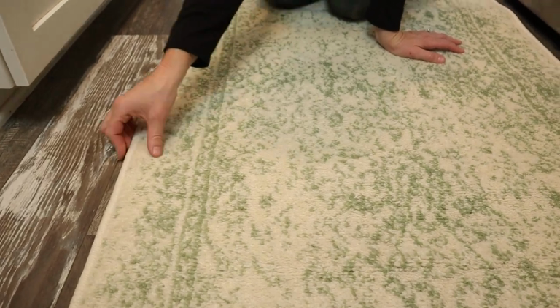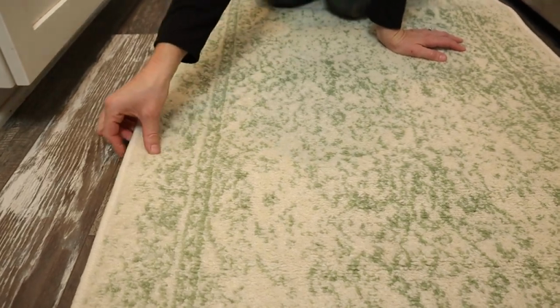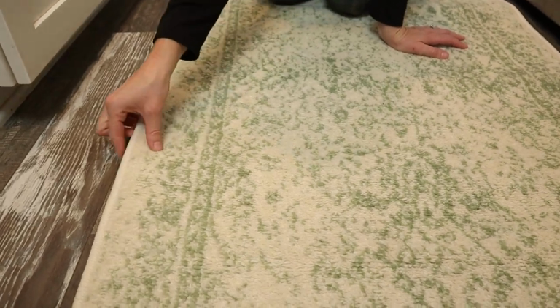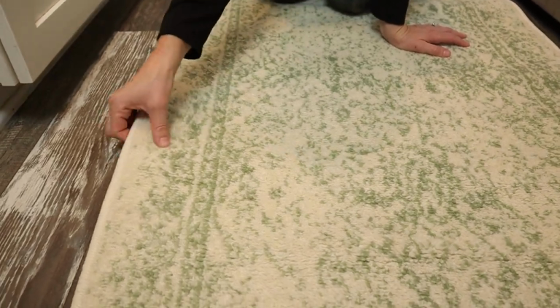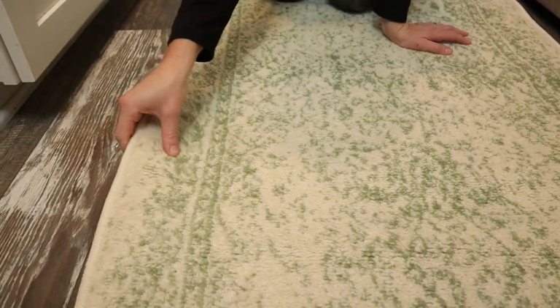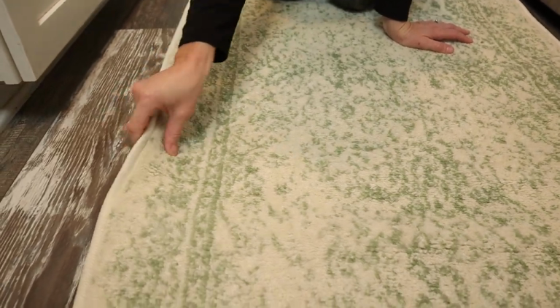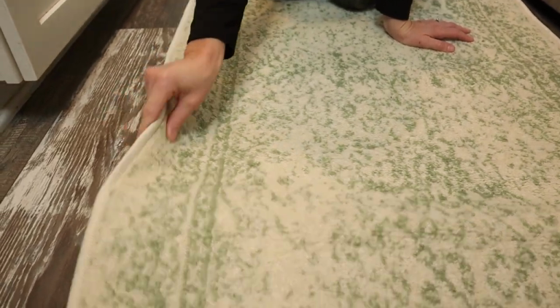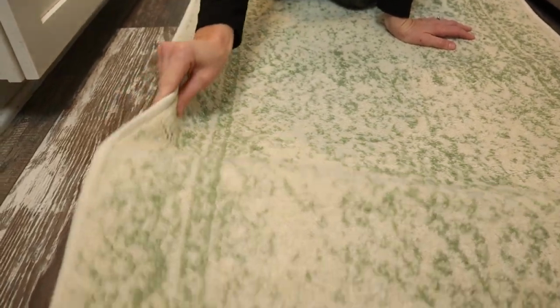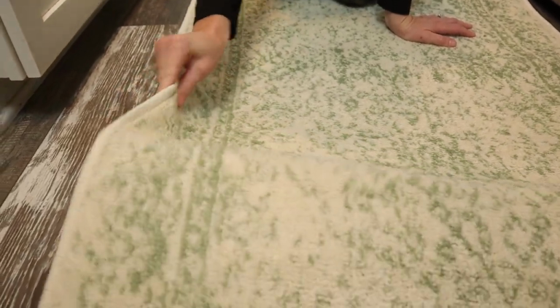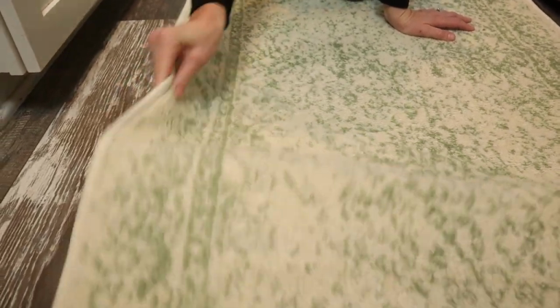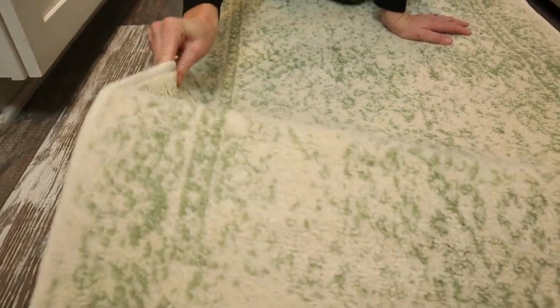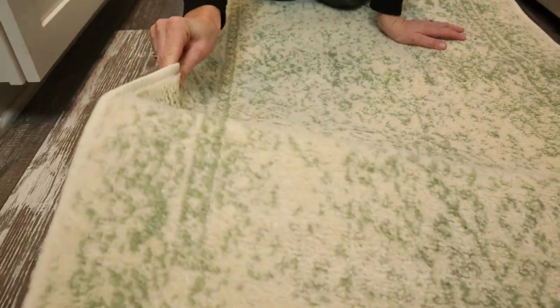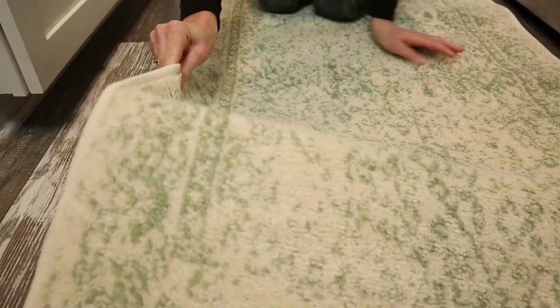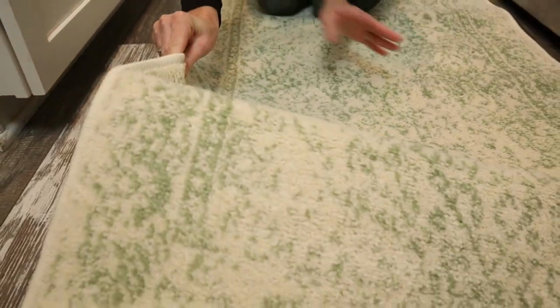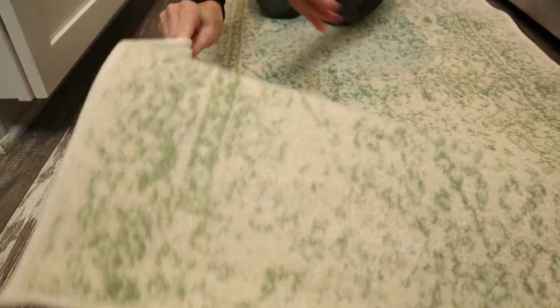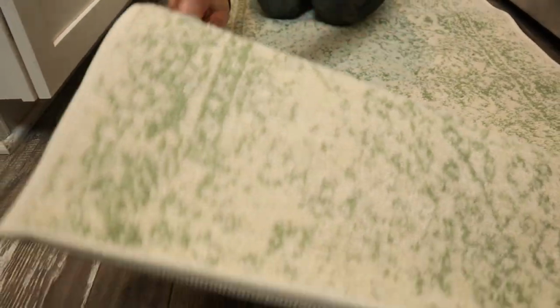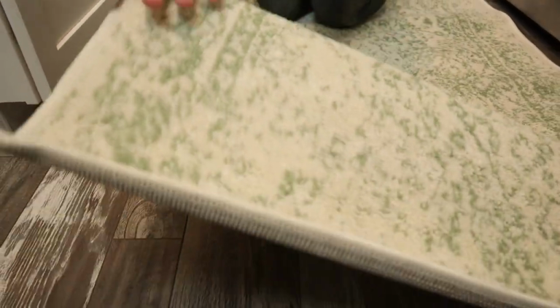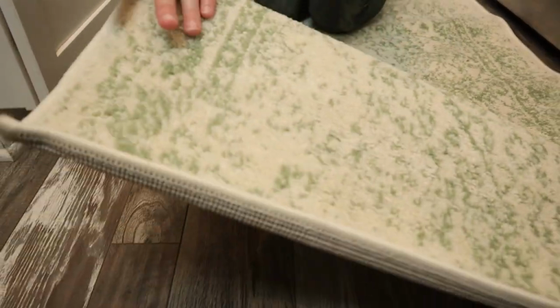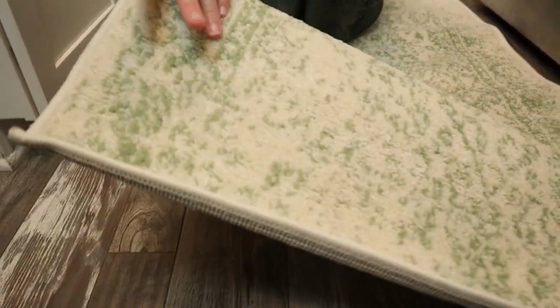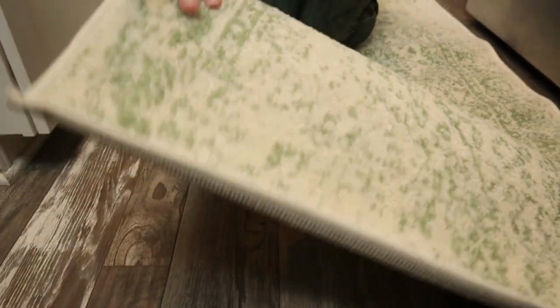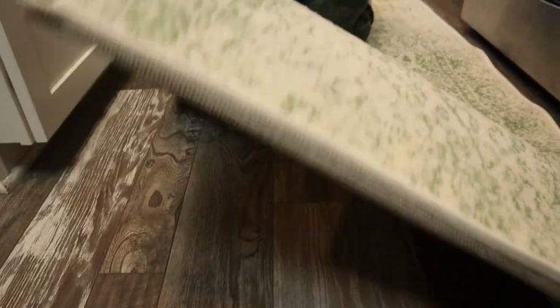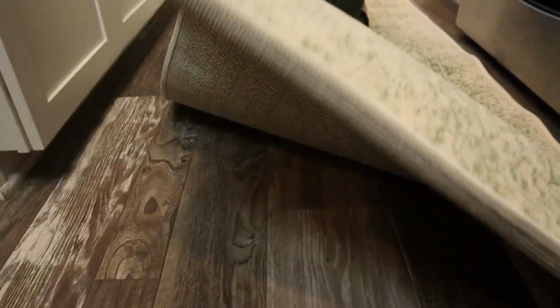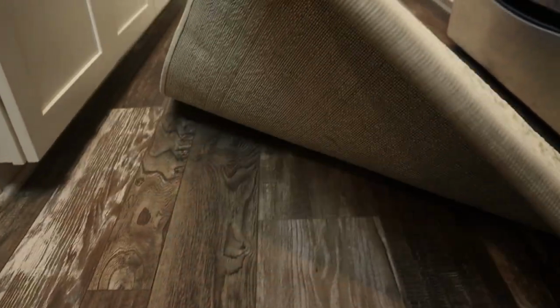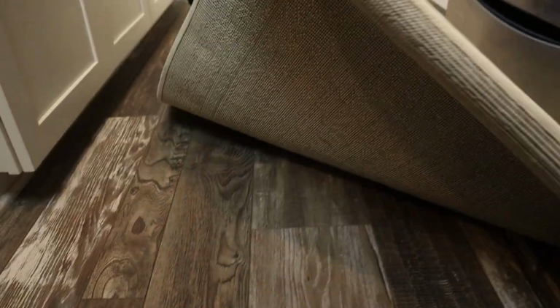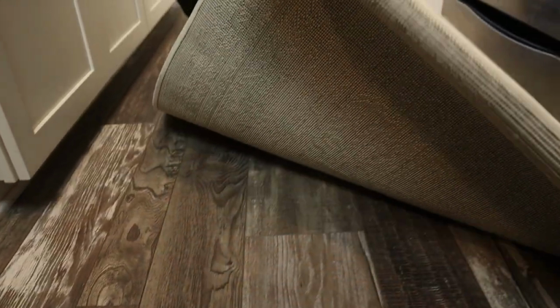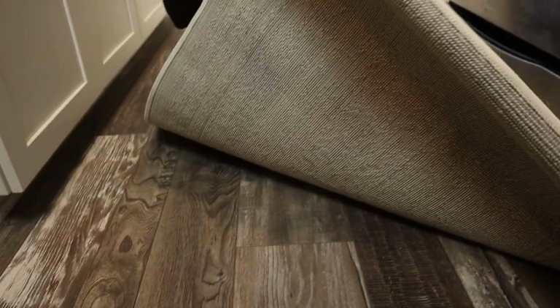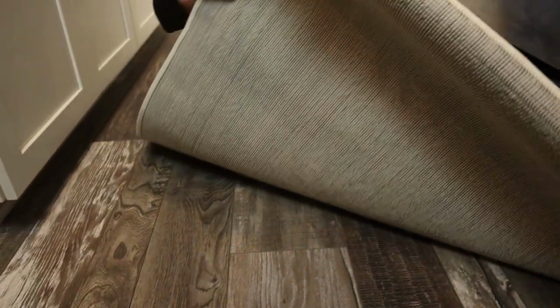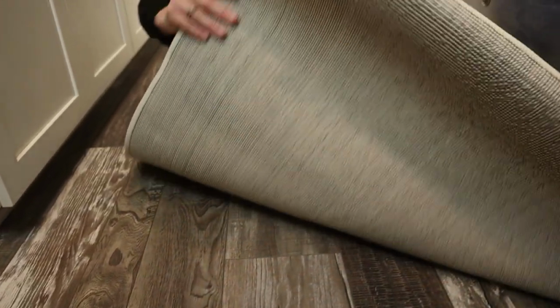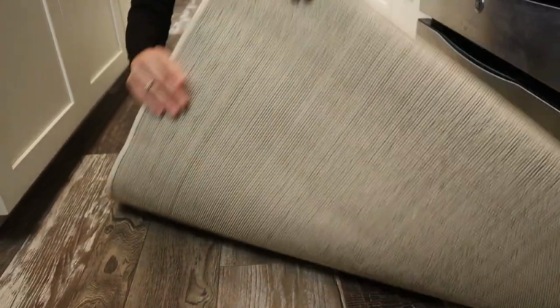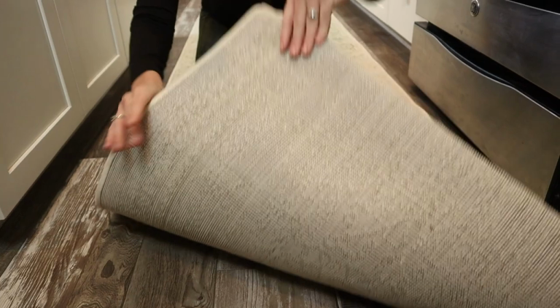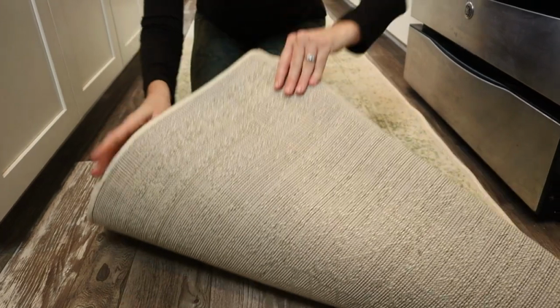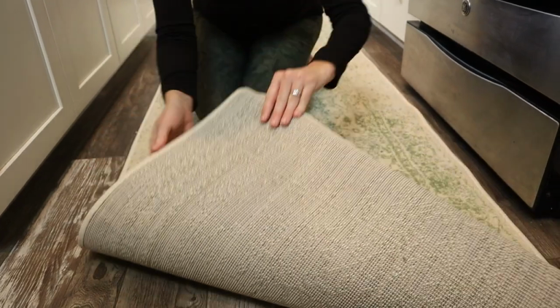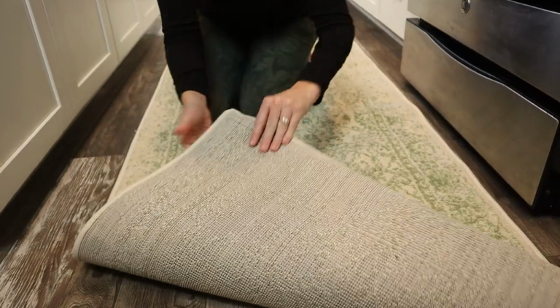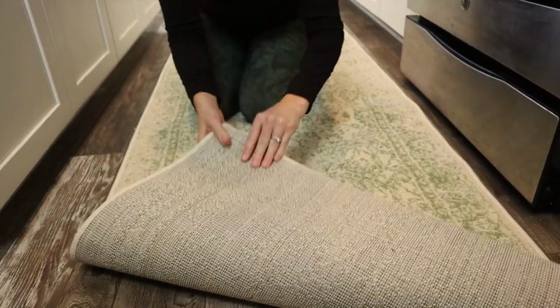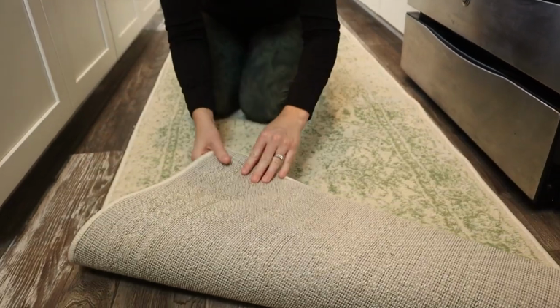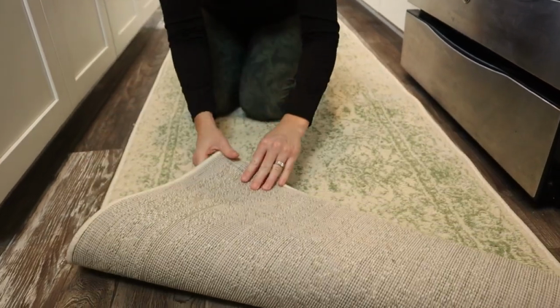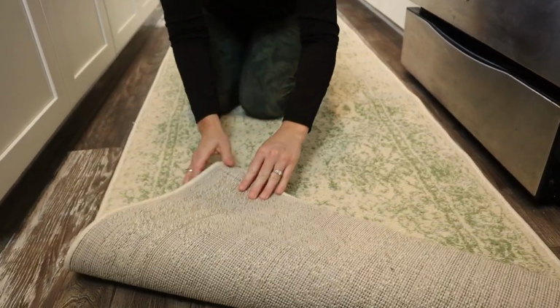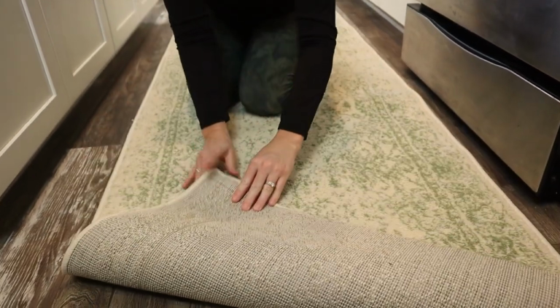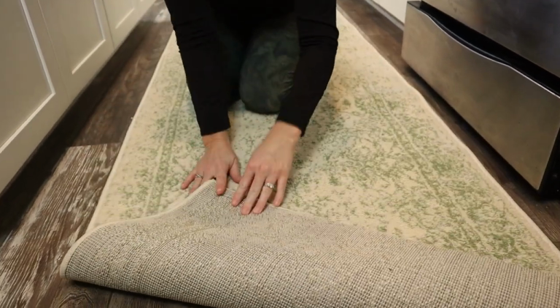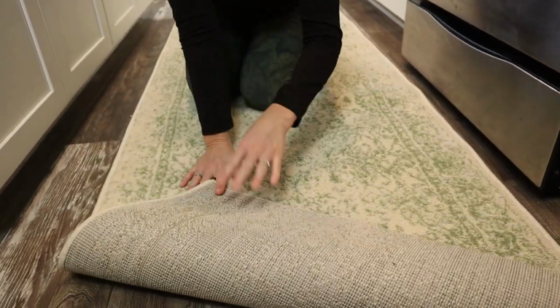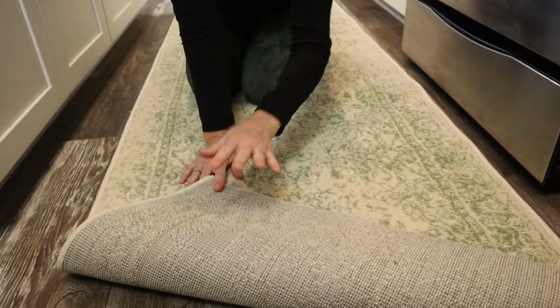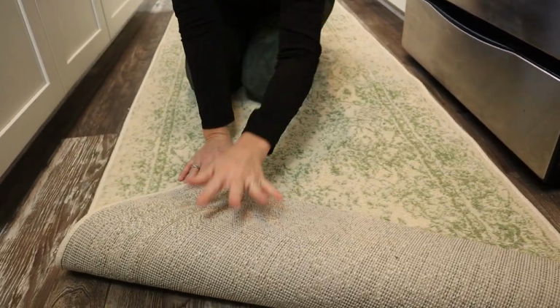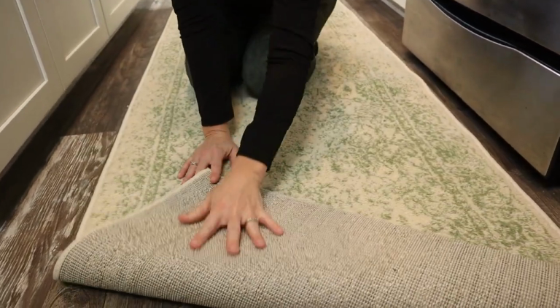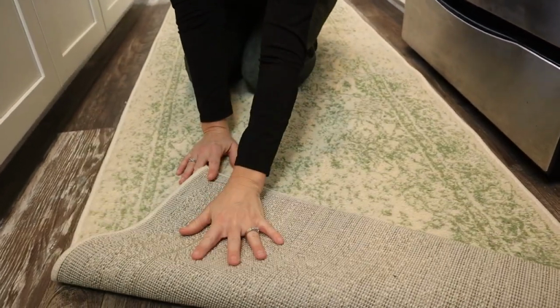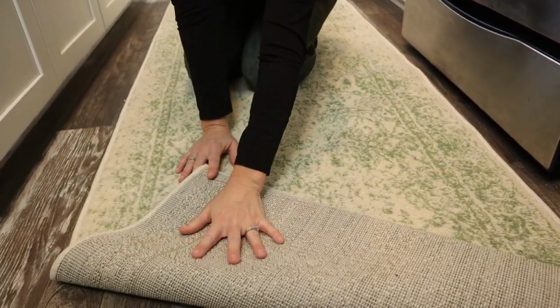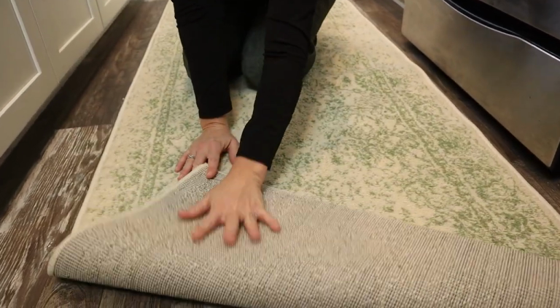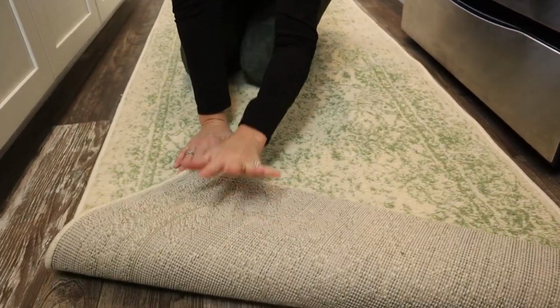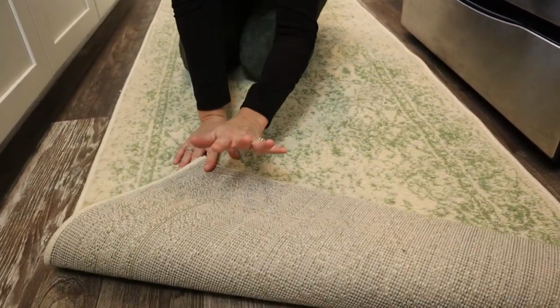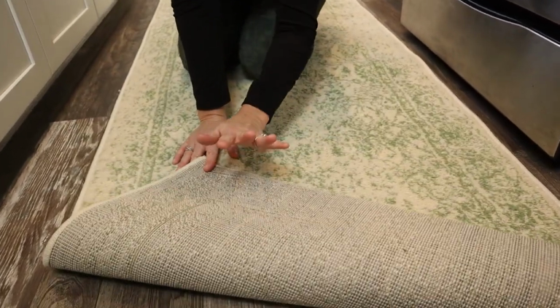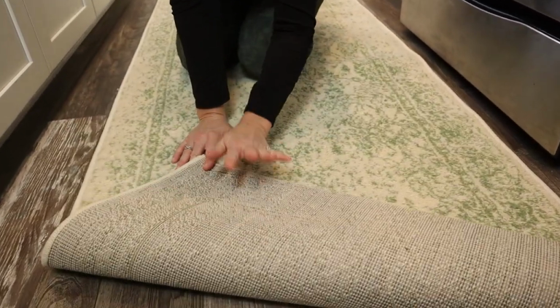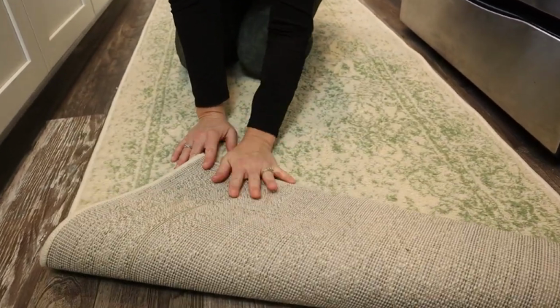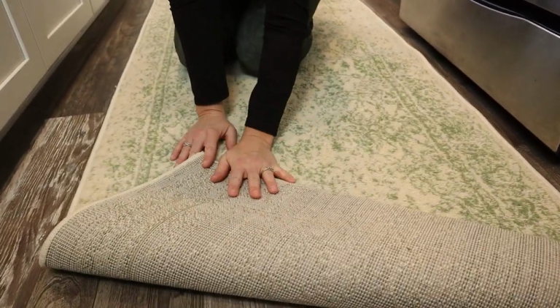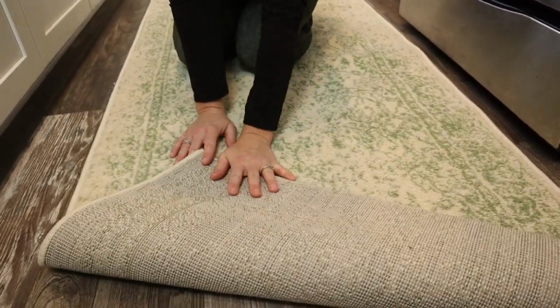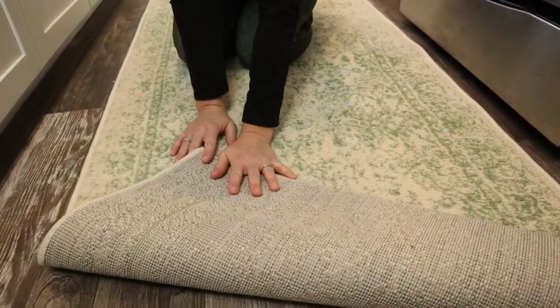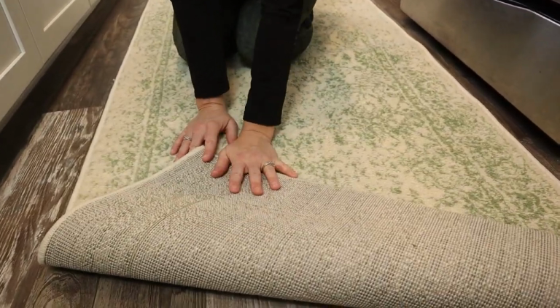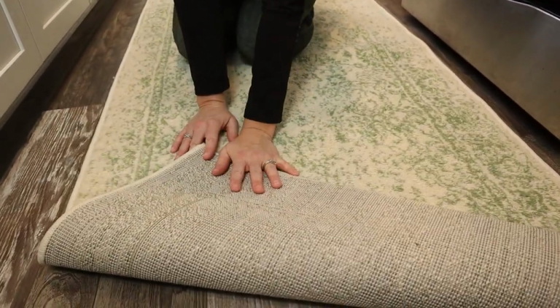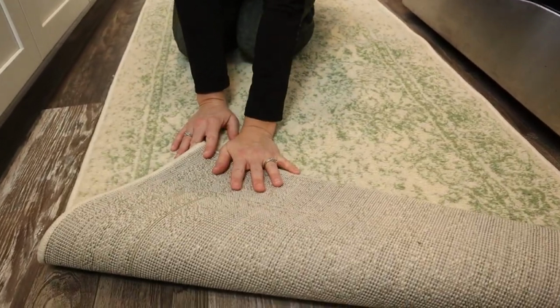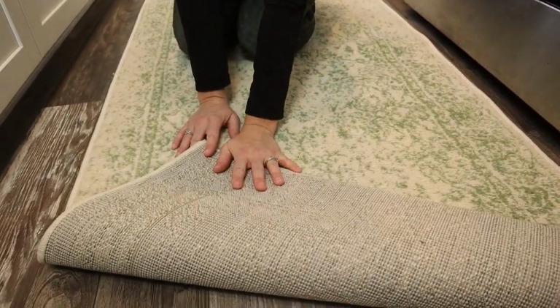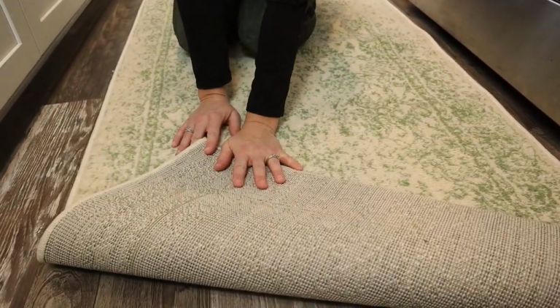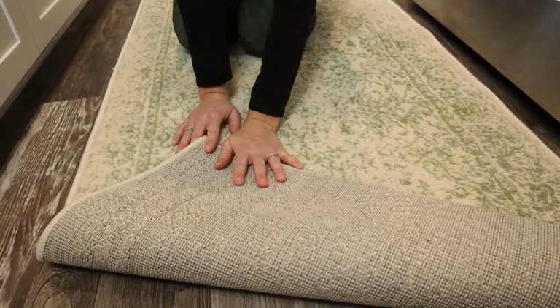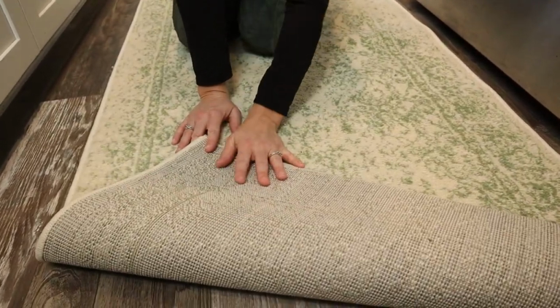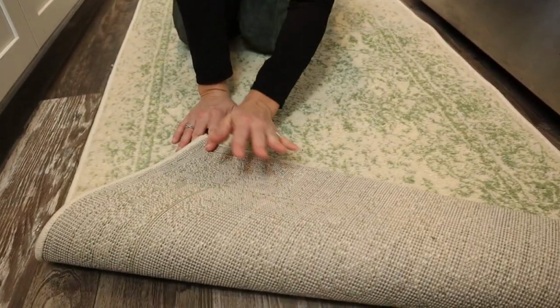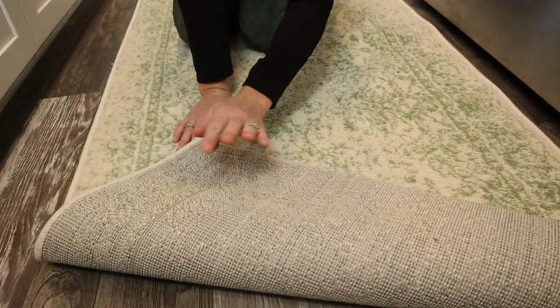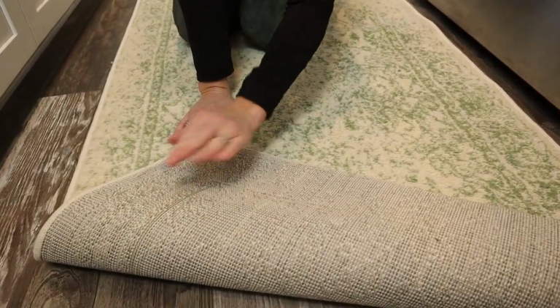You can see it's kind of a stiff rug, which I like. I feel like it helps the rugs last longer.